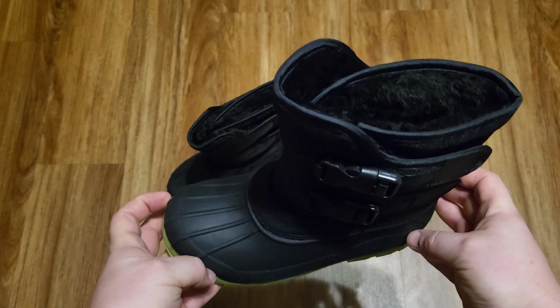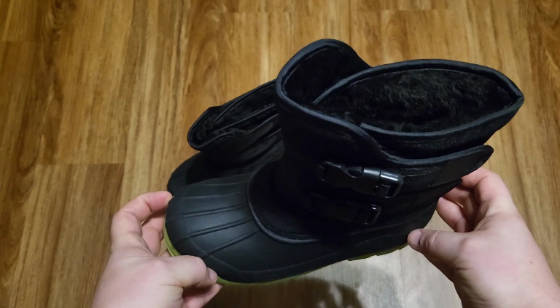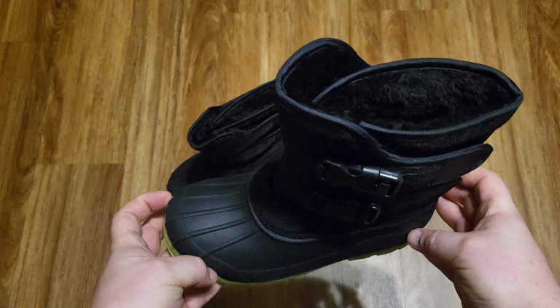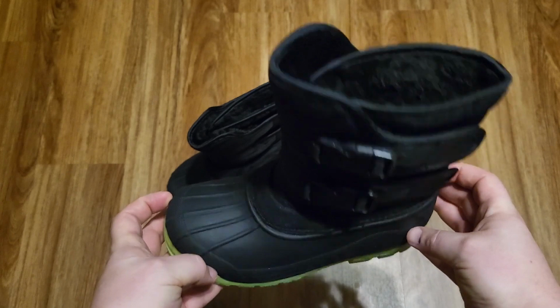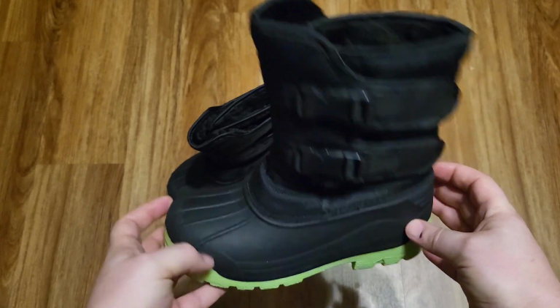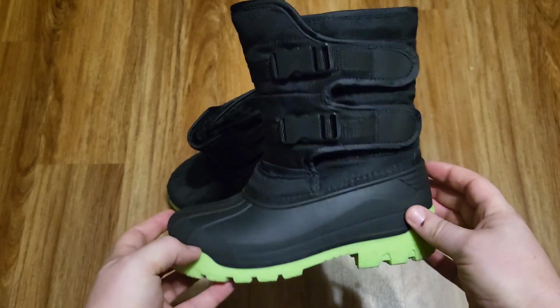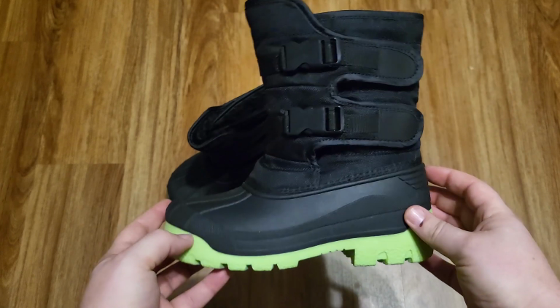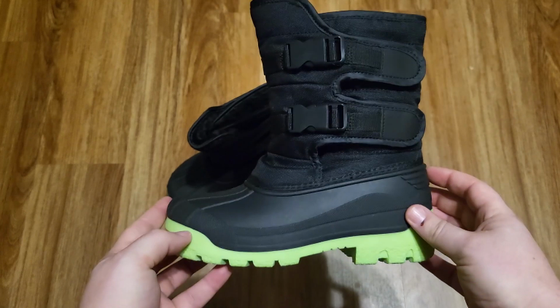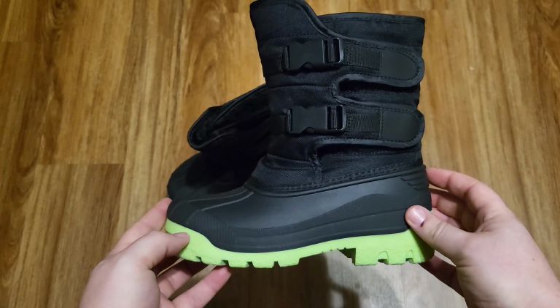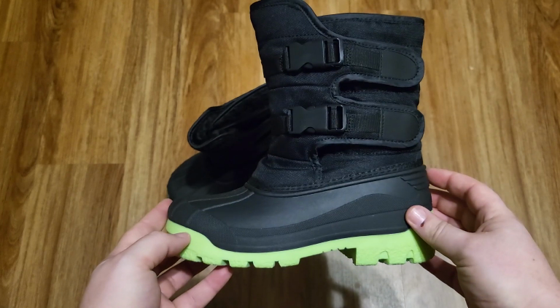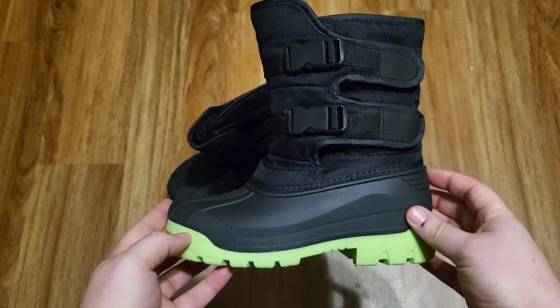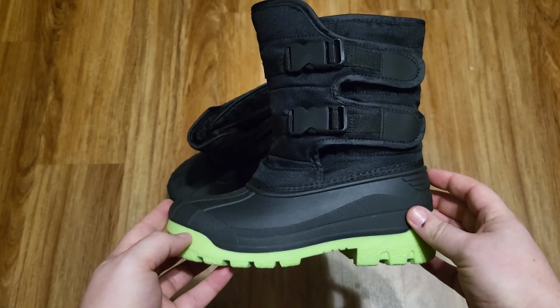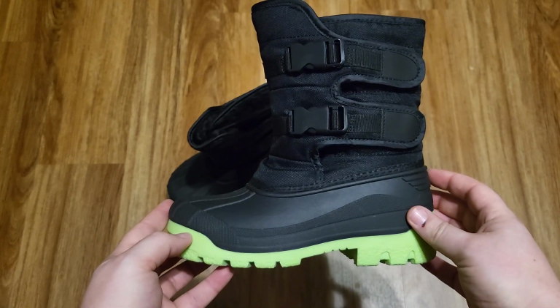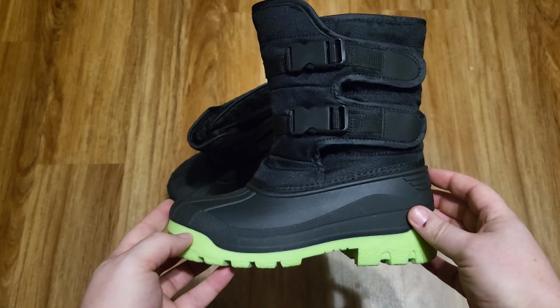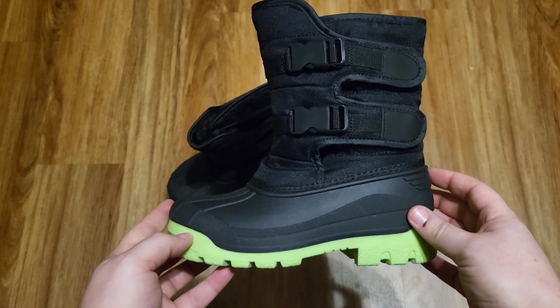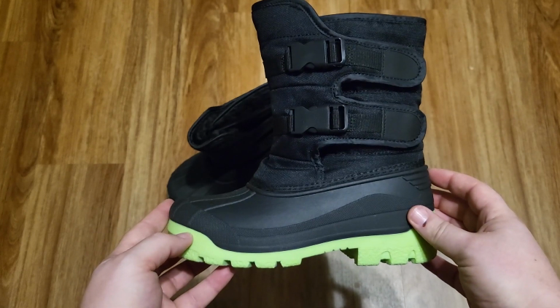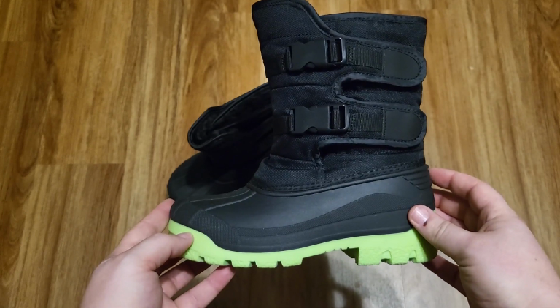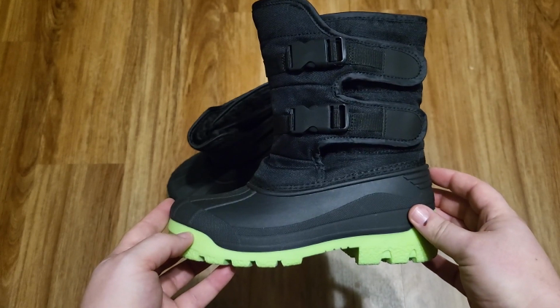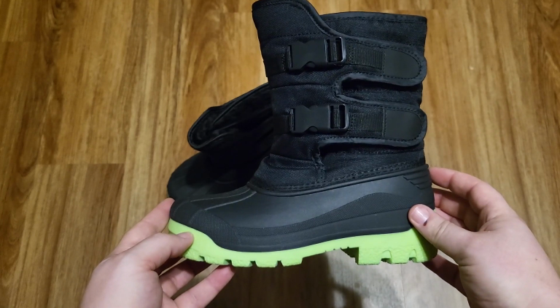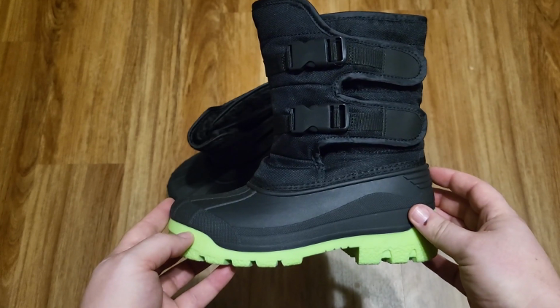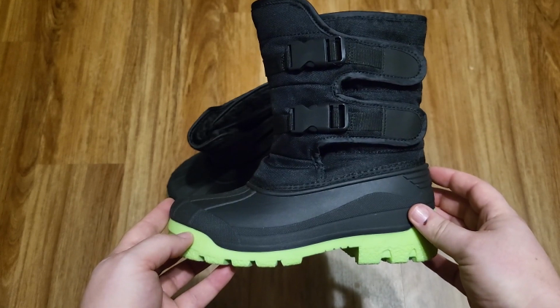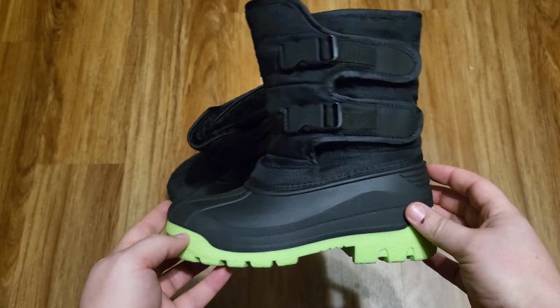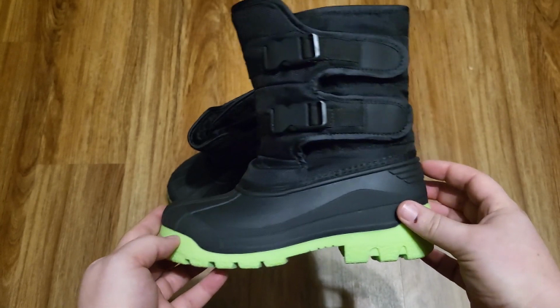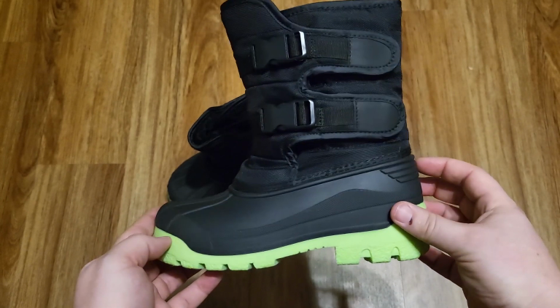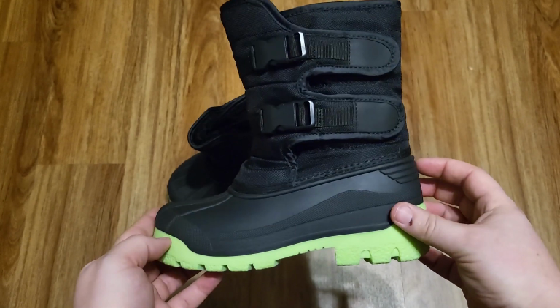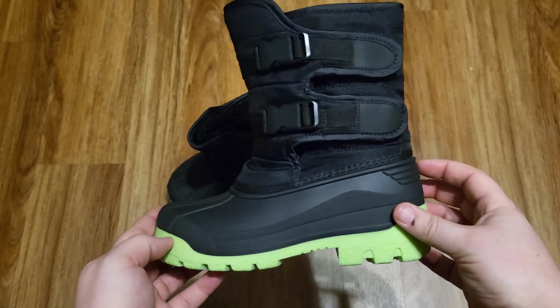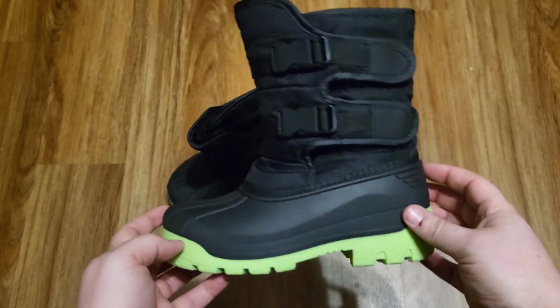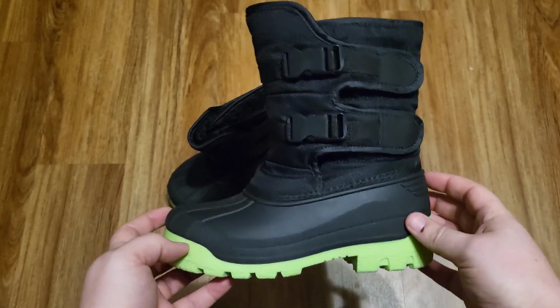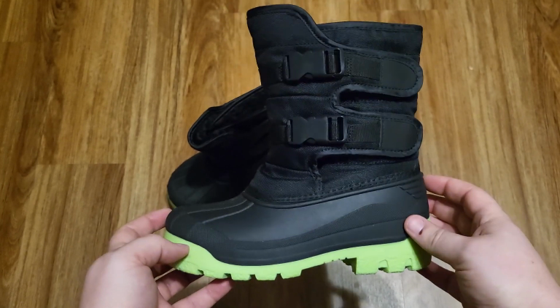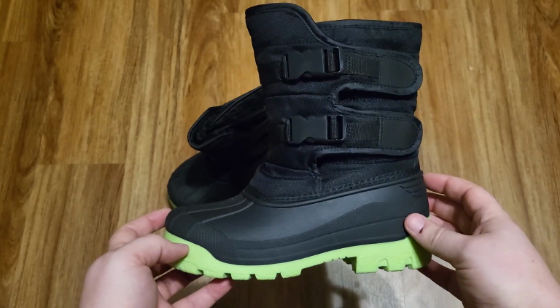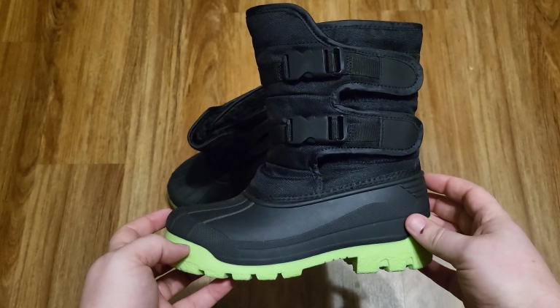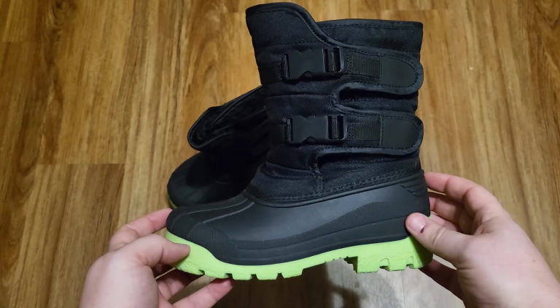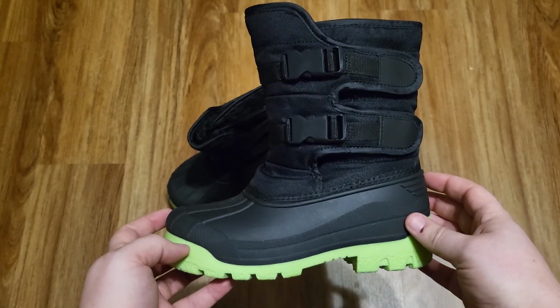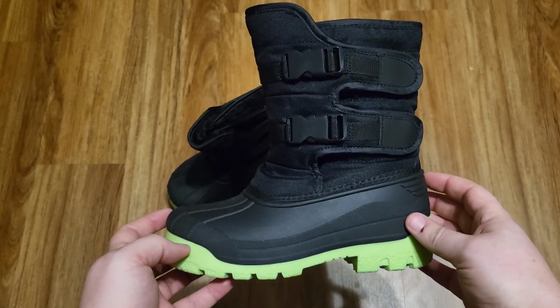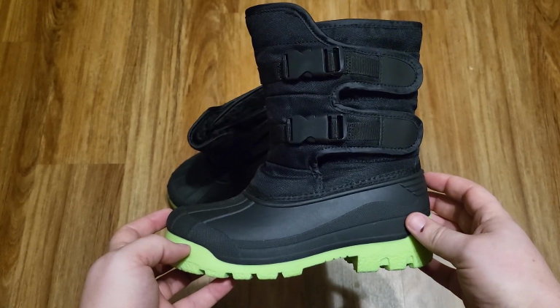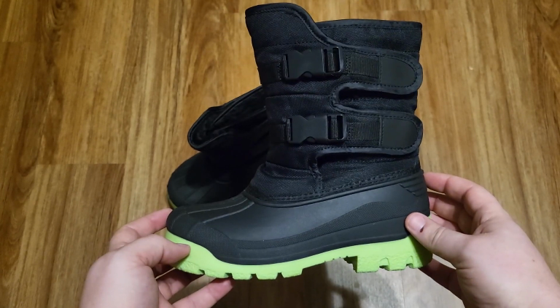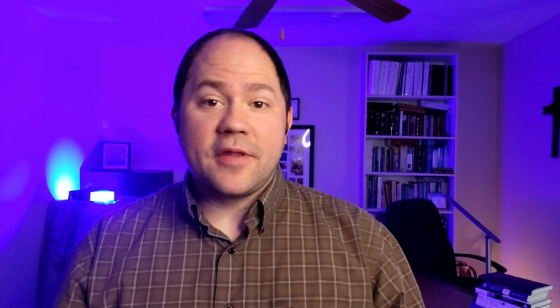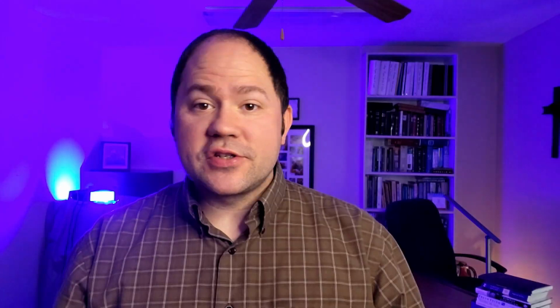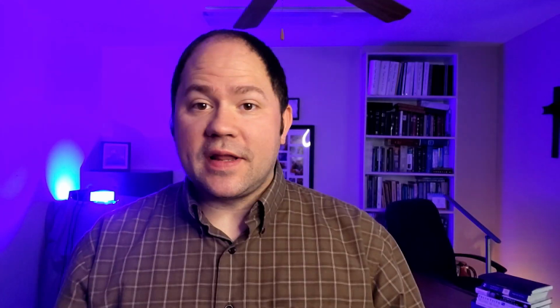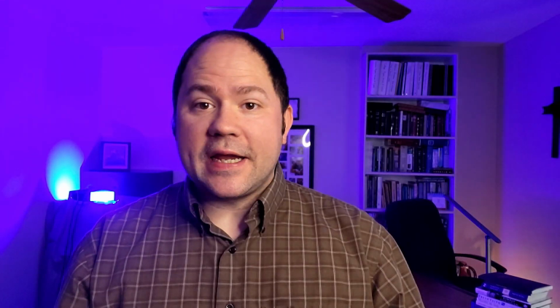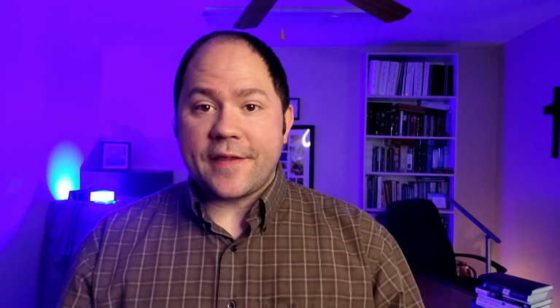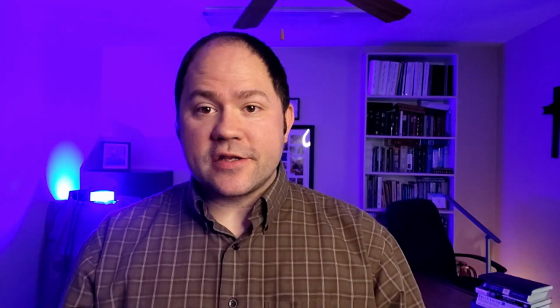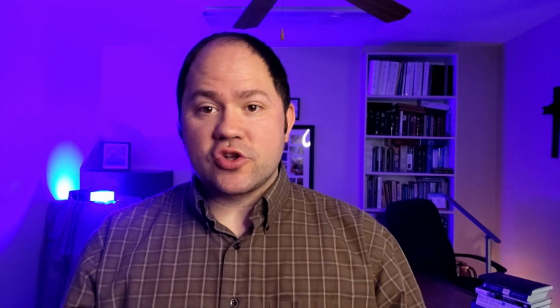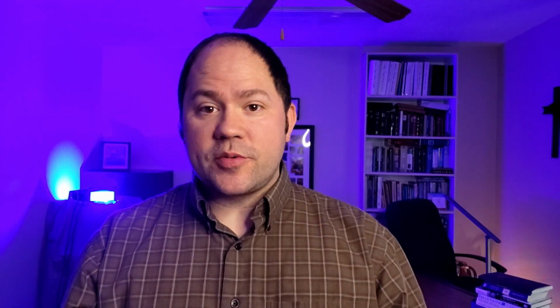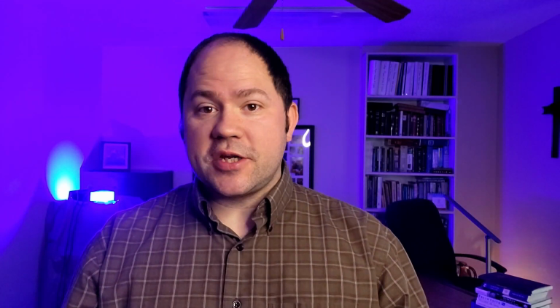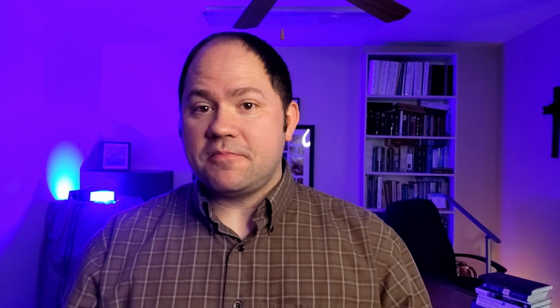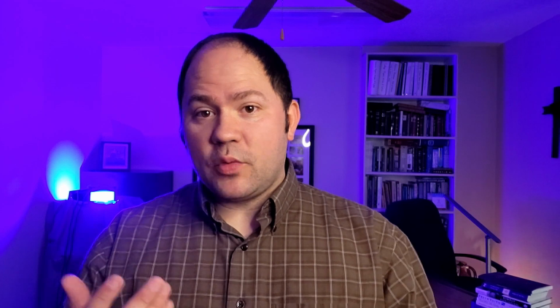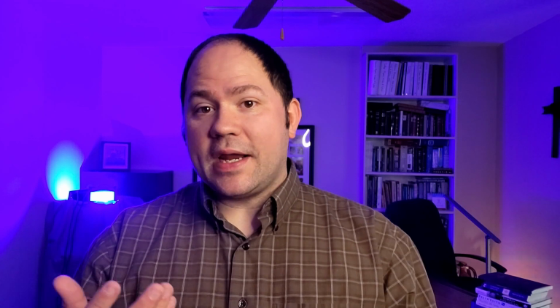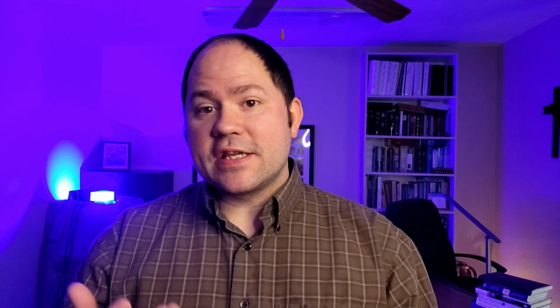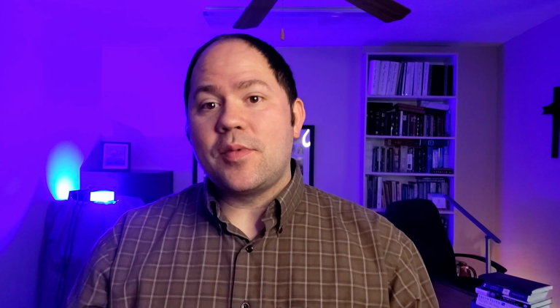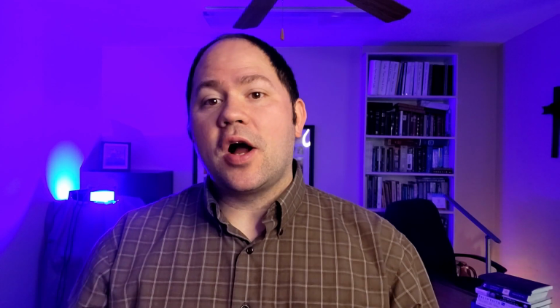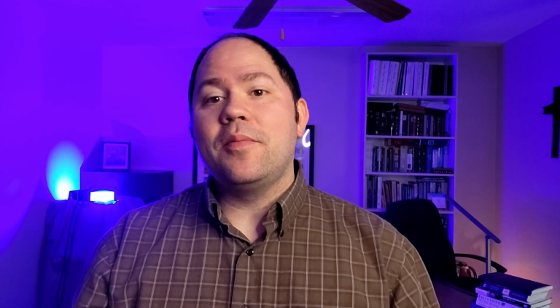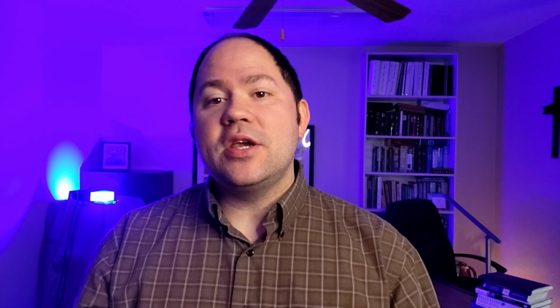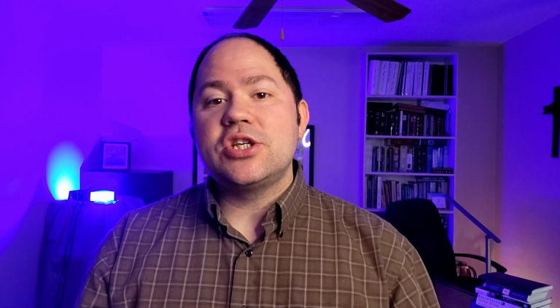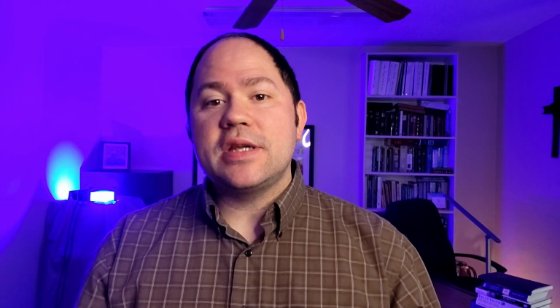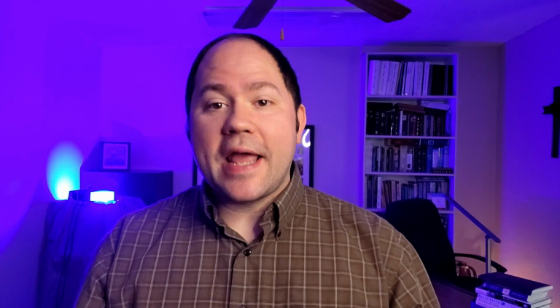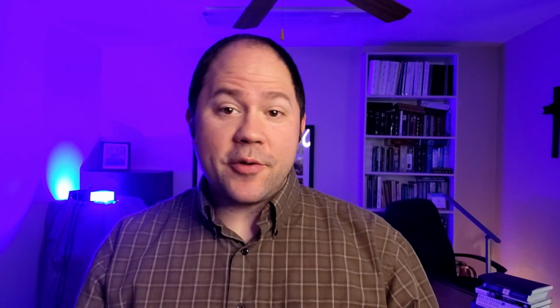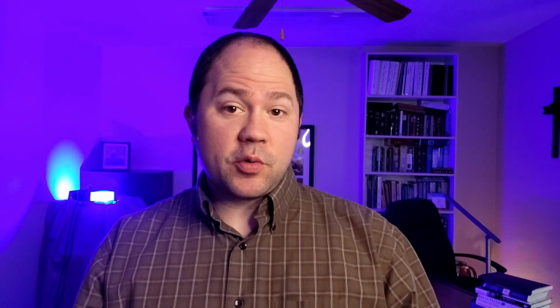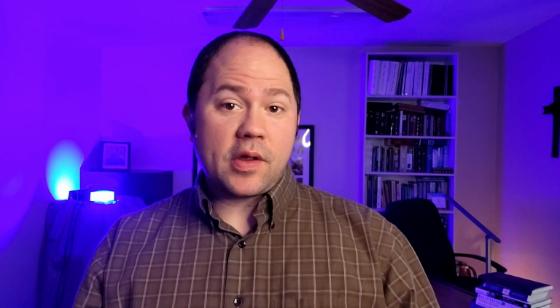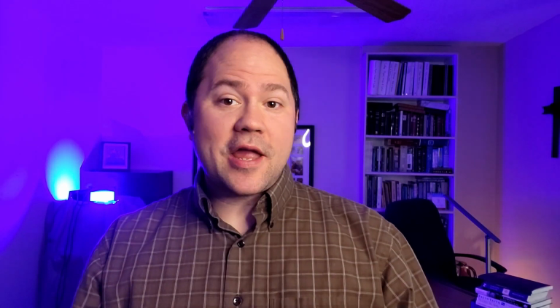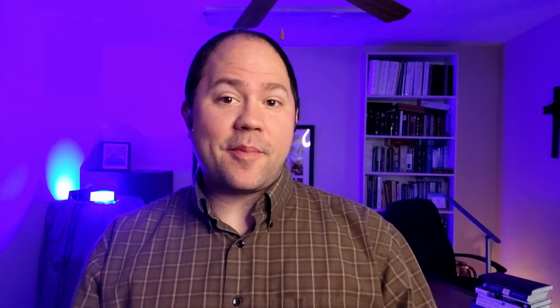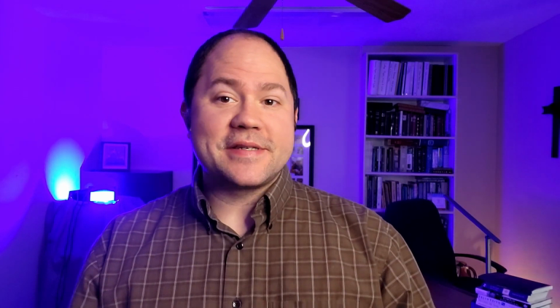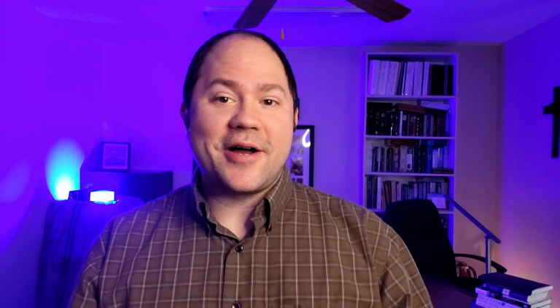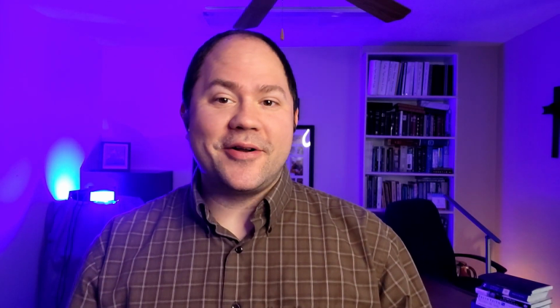I think these make great snow boots for any kid. I recommend them. If you'd like to purchase them, there's a link in the description — we get a small commission and it would really help us out.